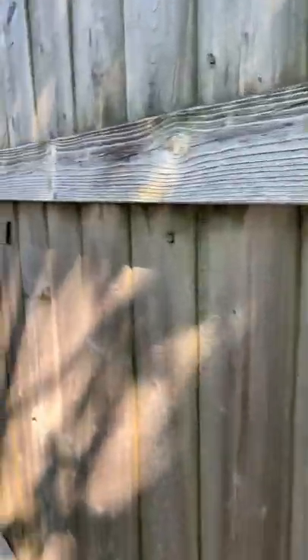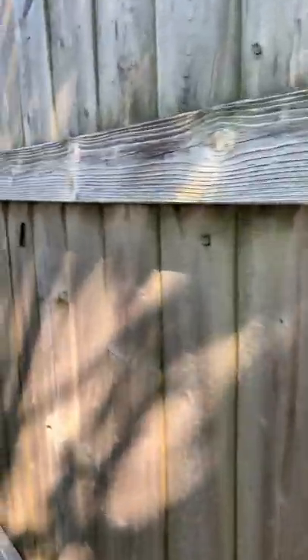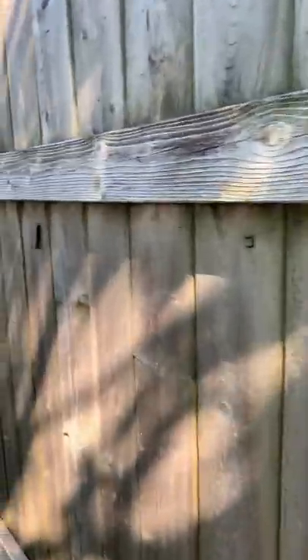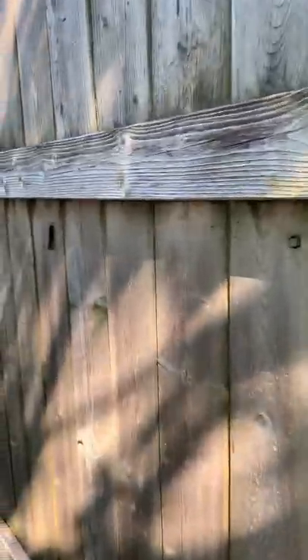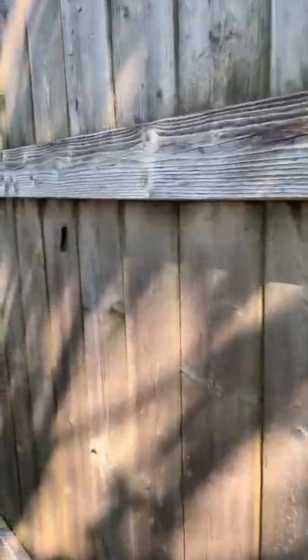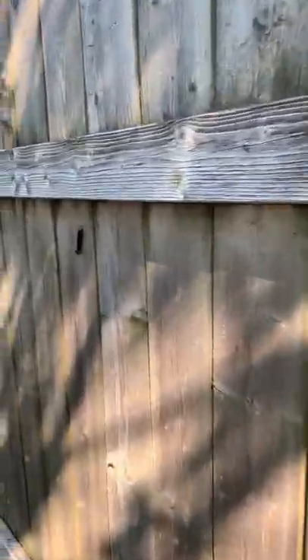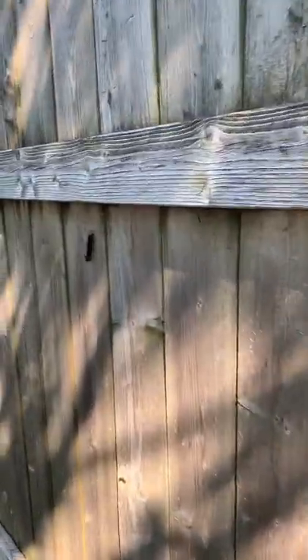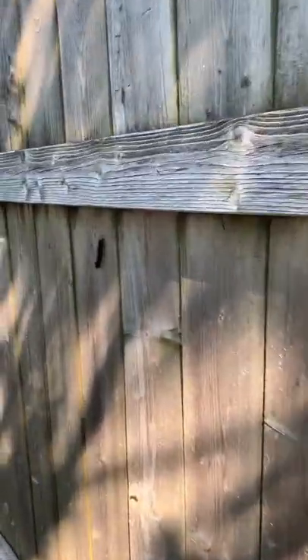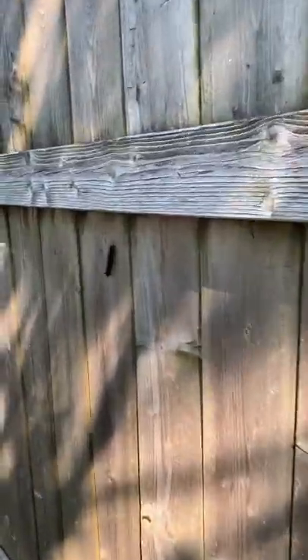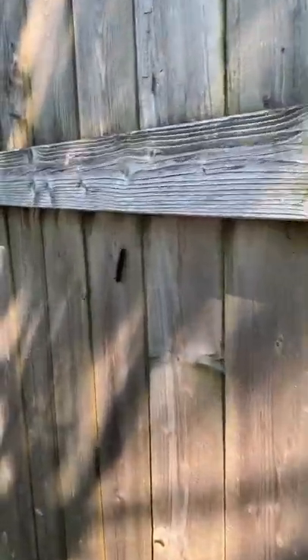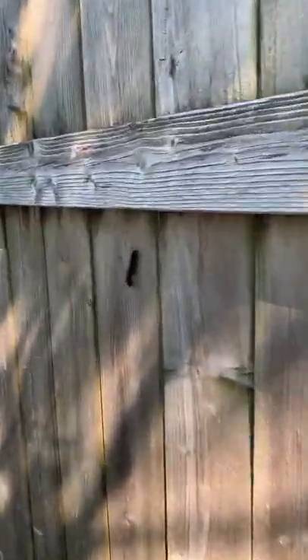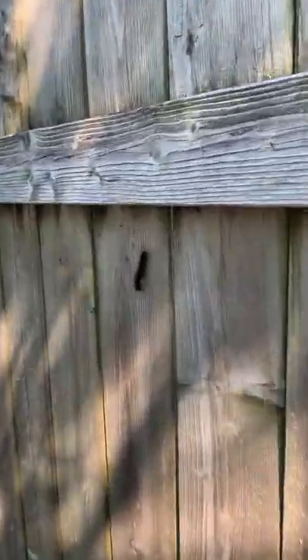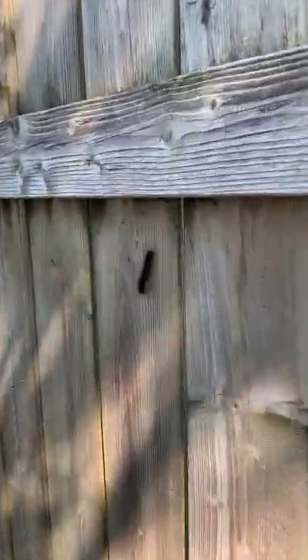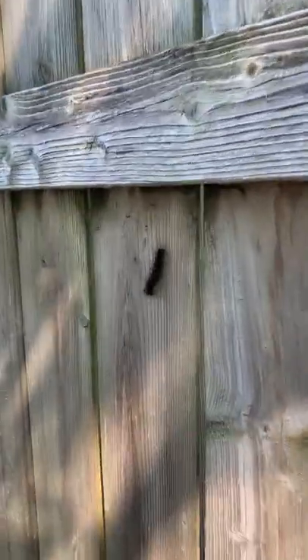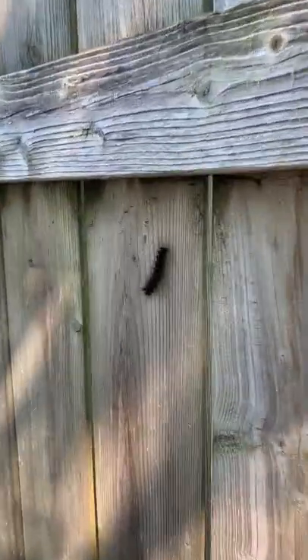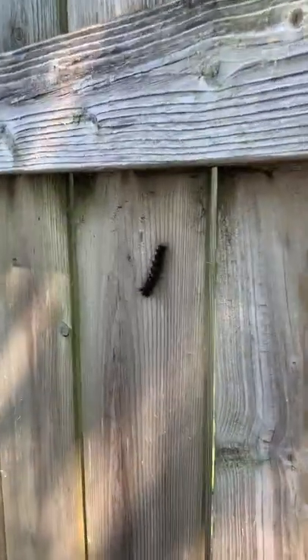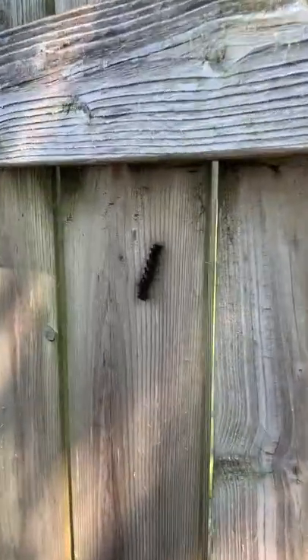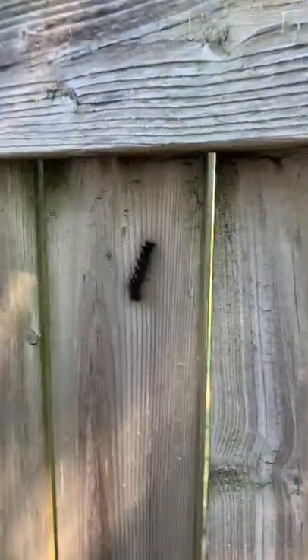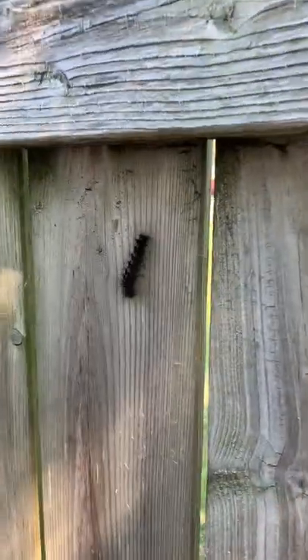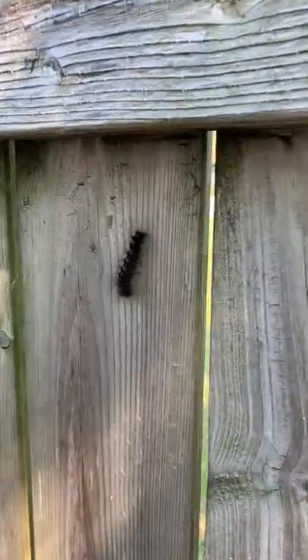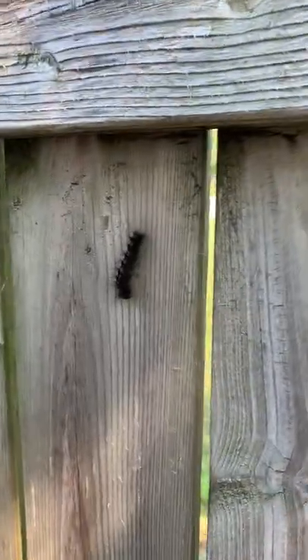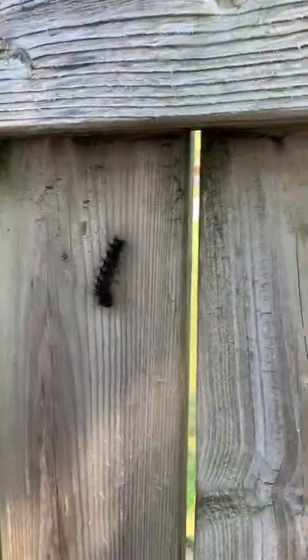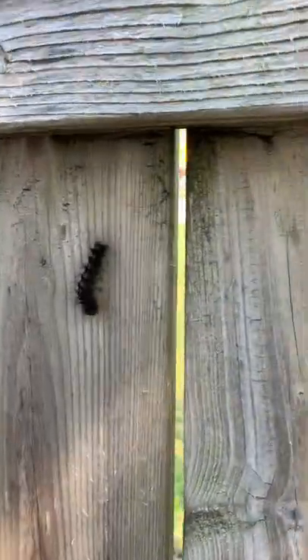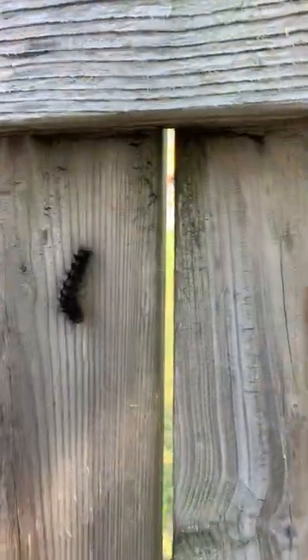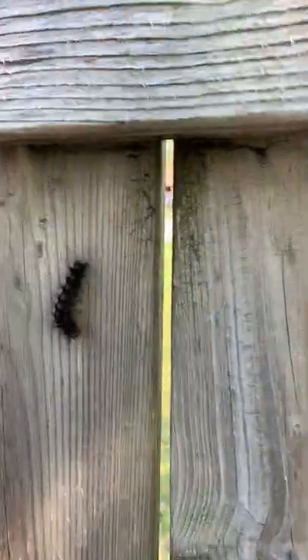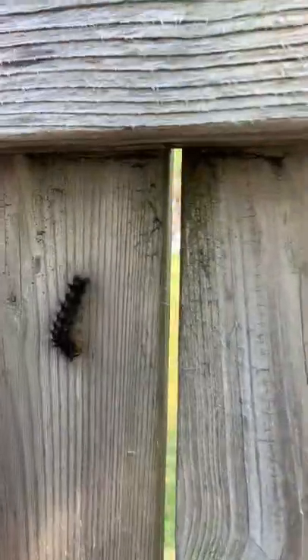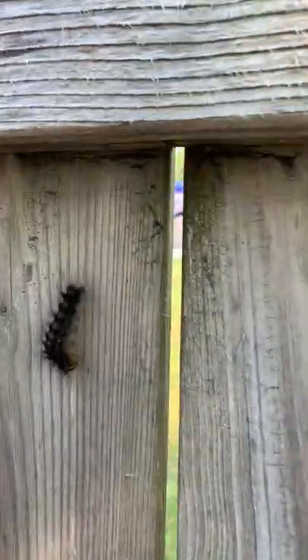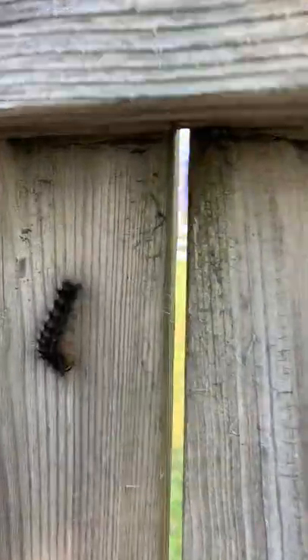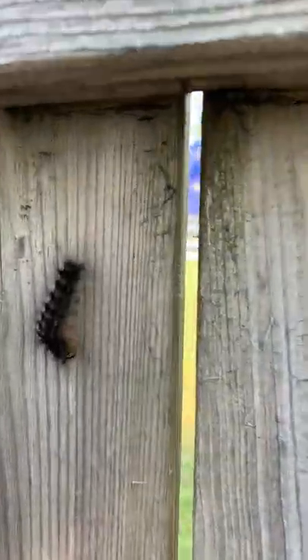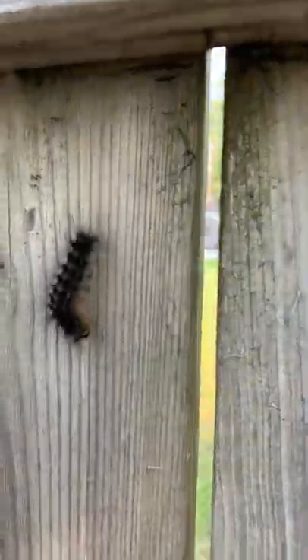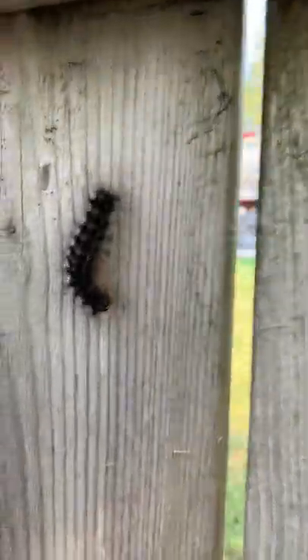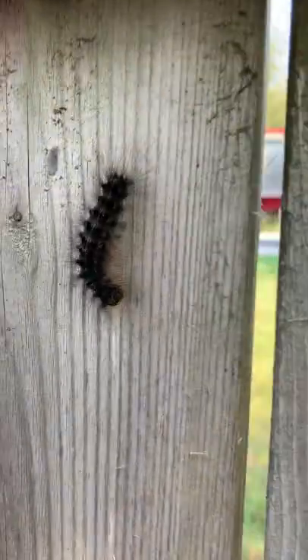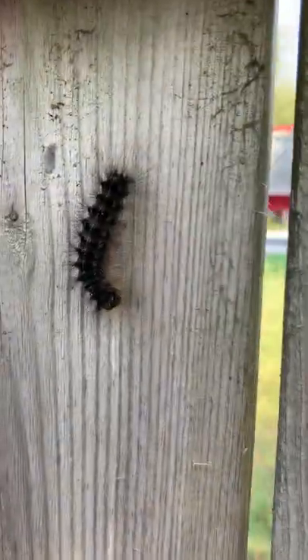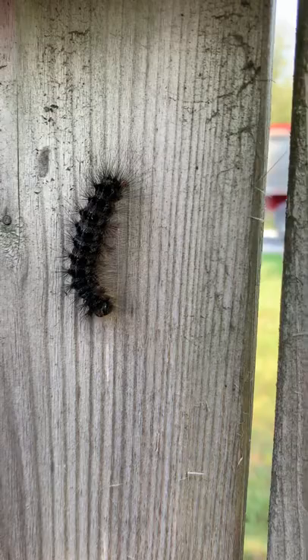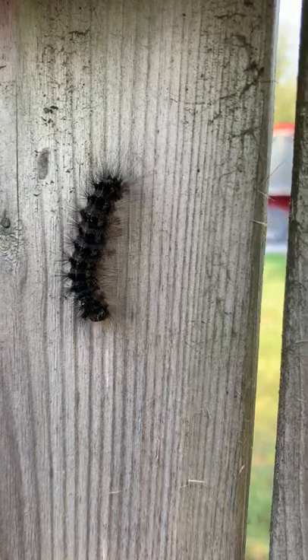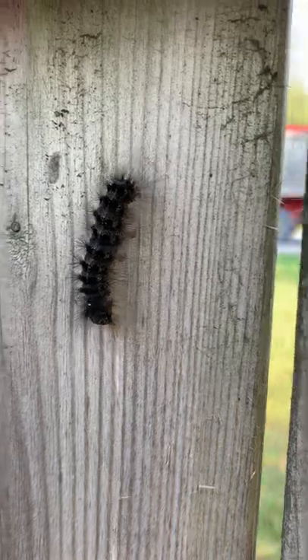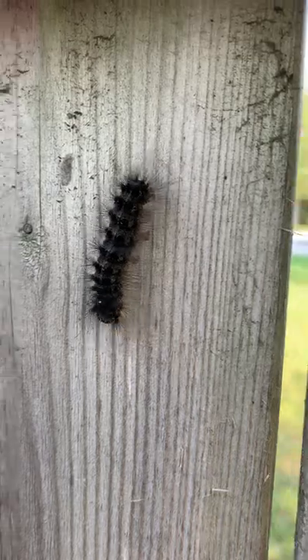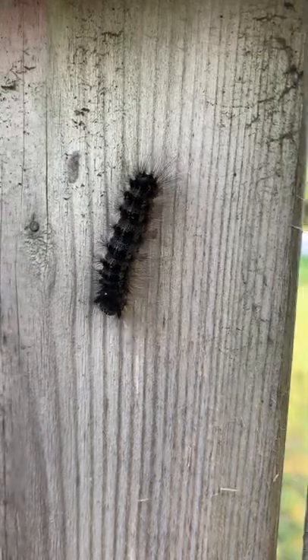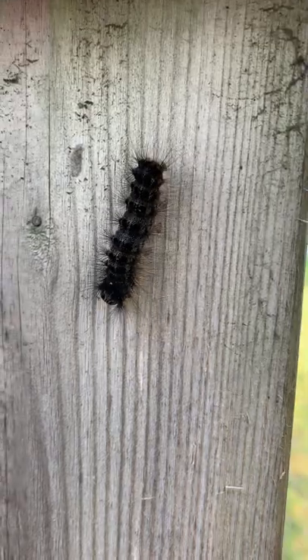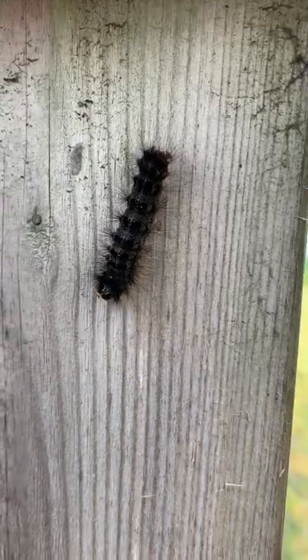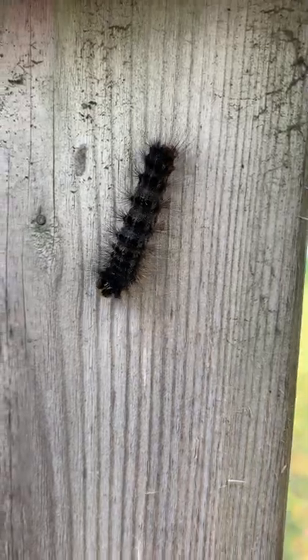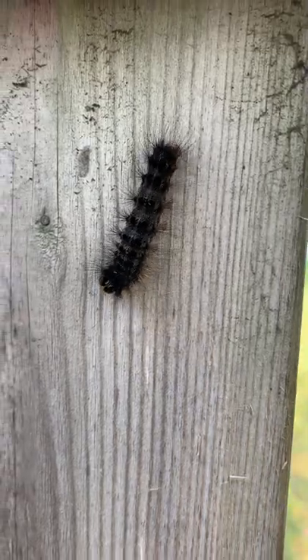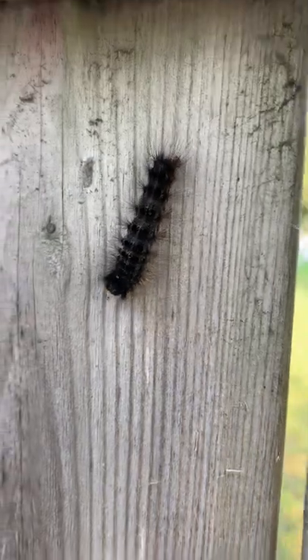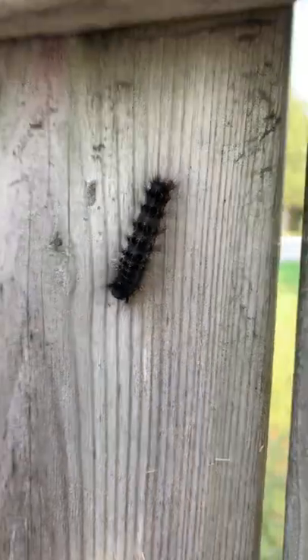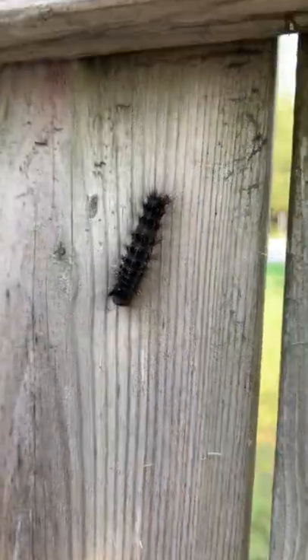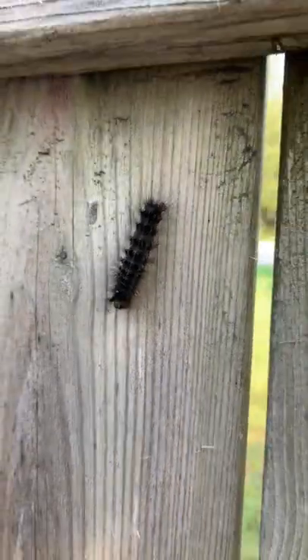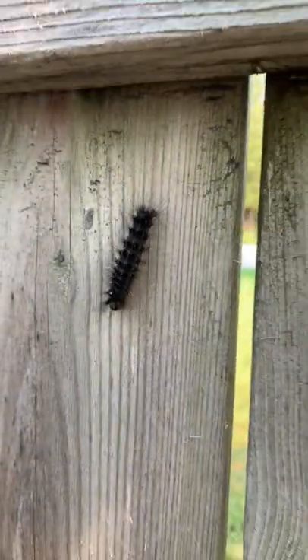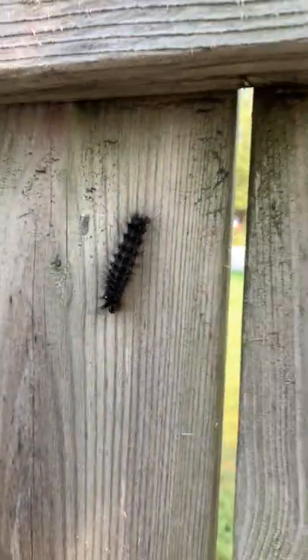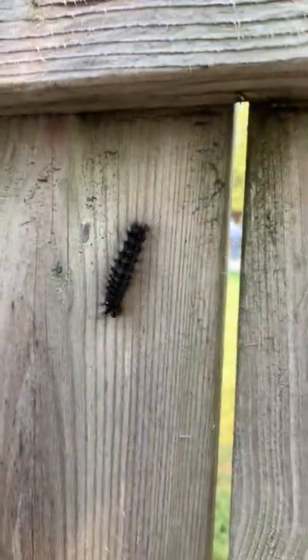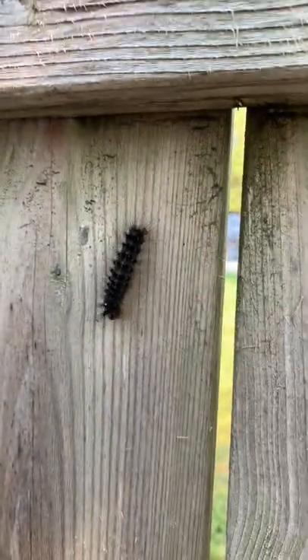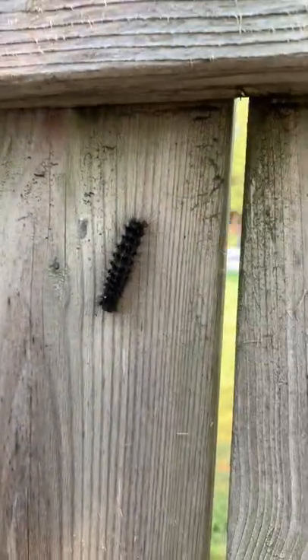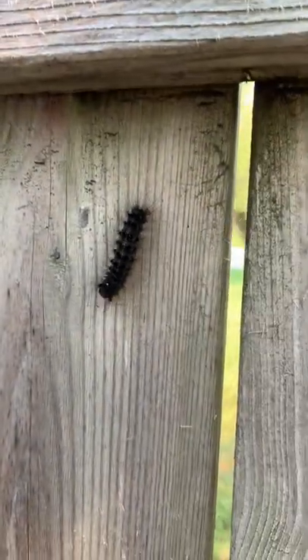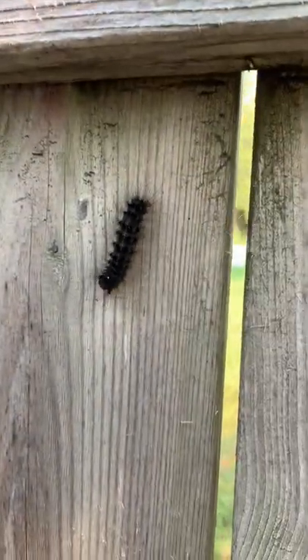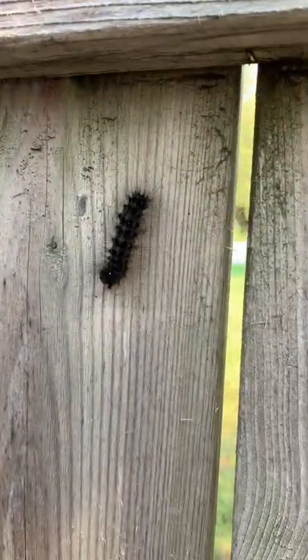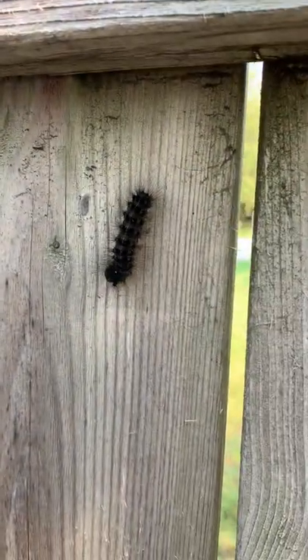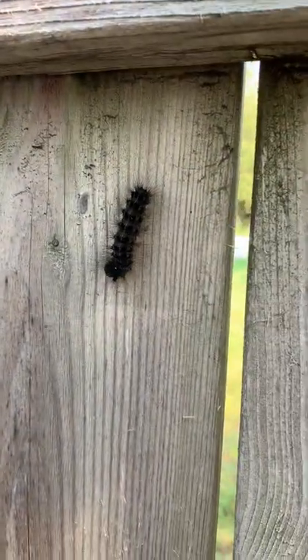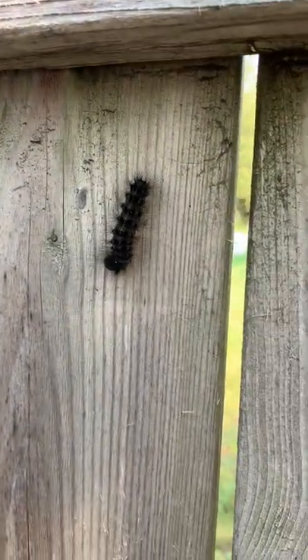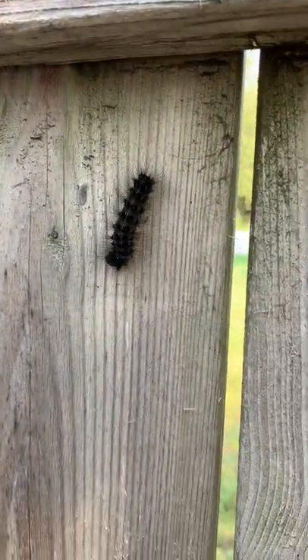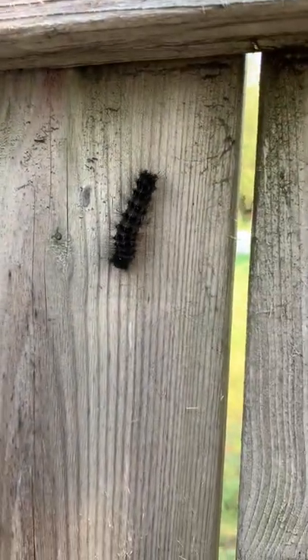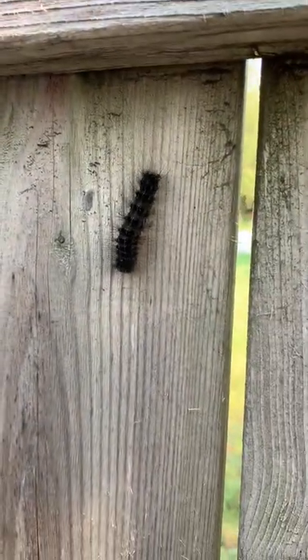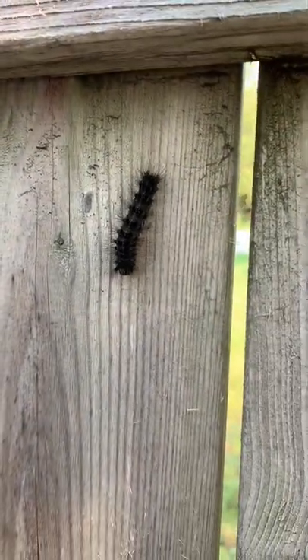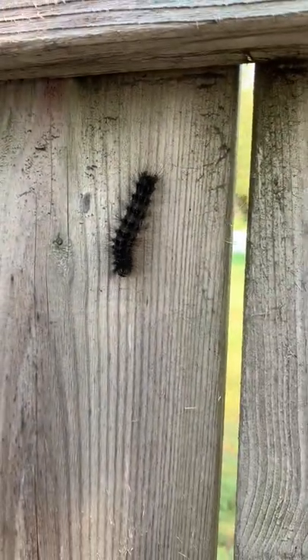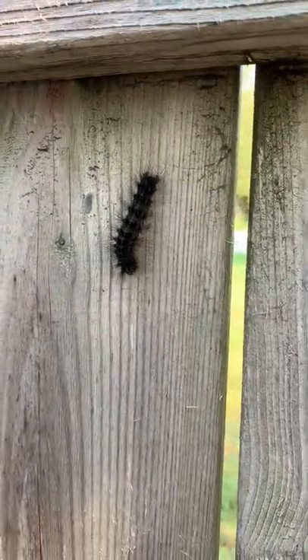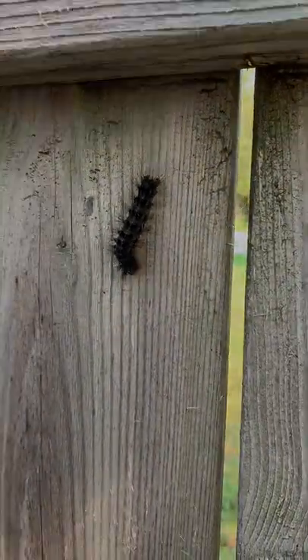Destroy these things — scrape, destroy, burn, soak, crunch, dispose of properly — and you'll make a huge impact on the population for next year. Gypsy moth caterpillar saying: have a great day!